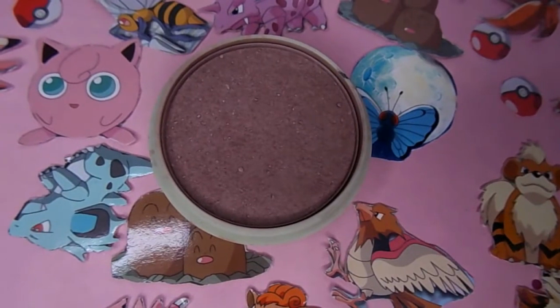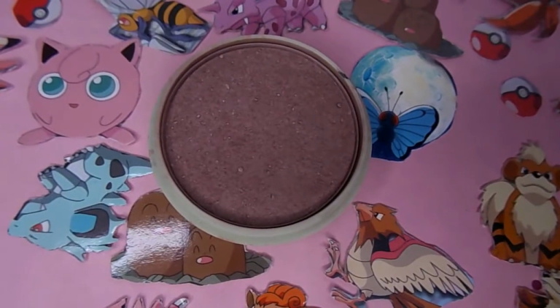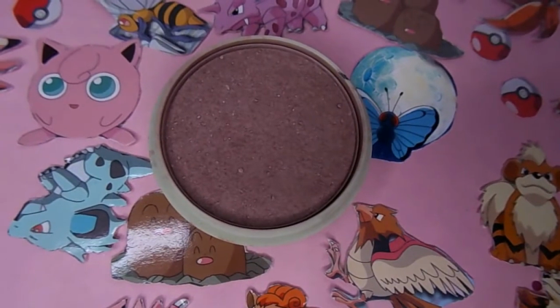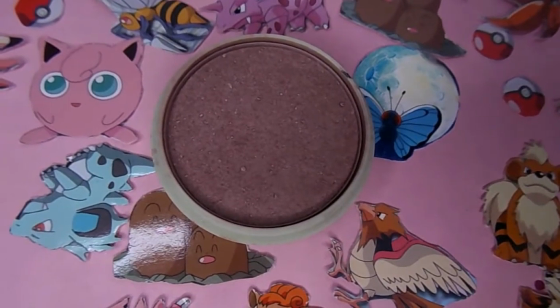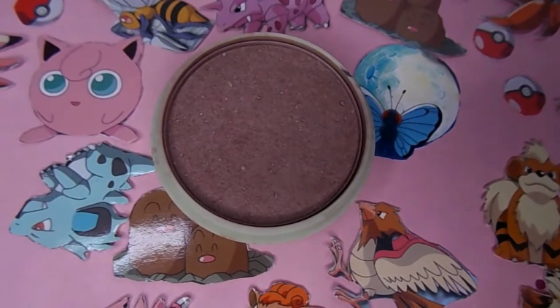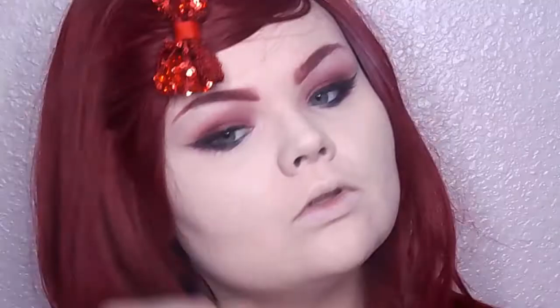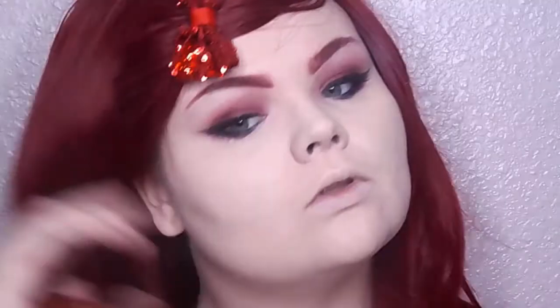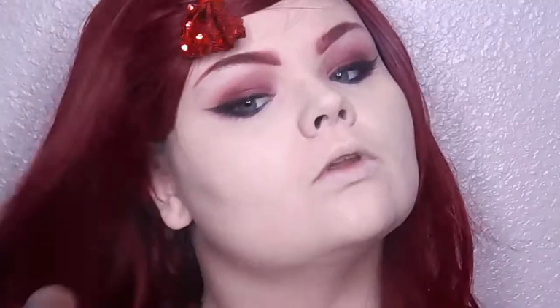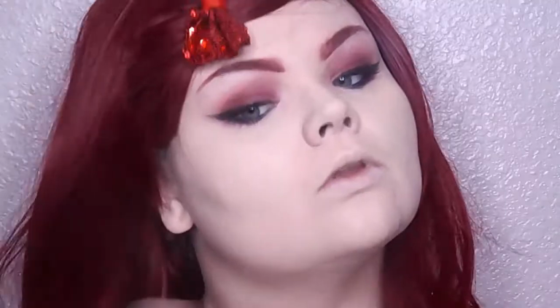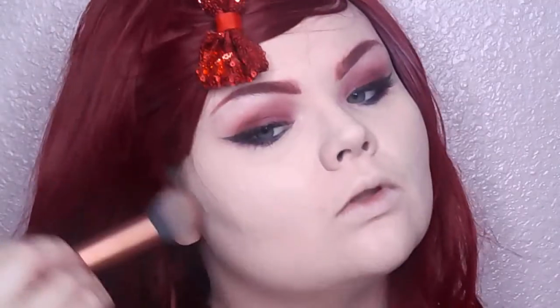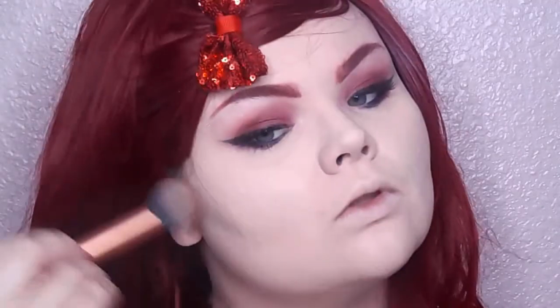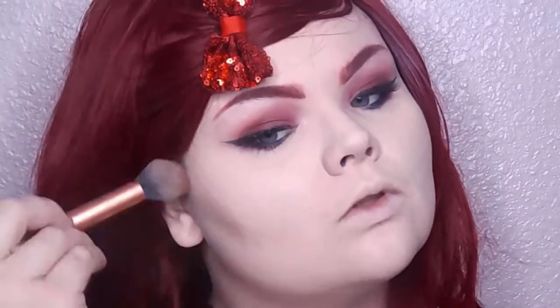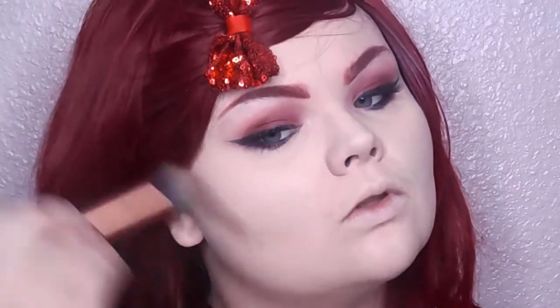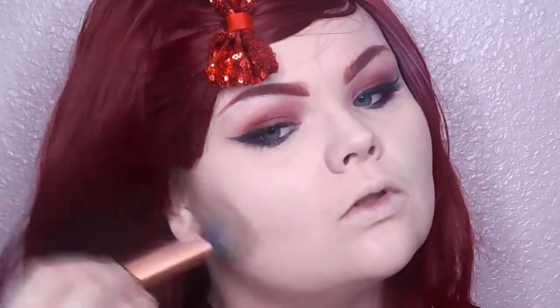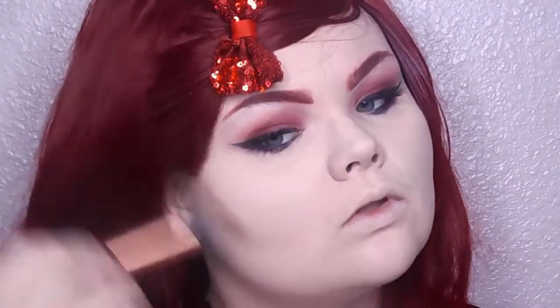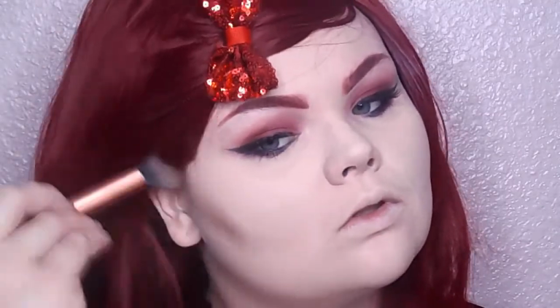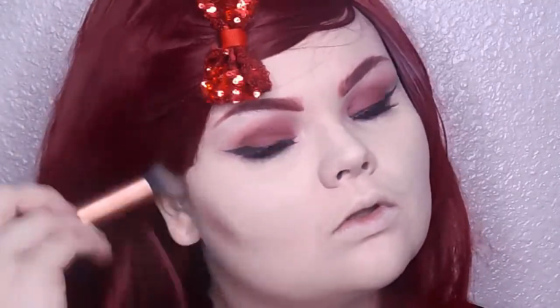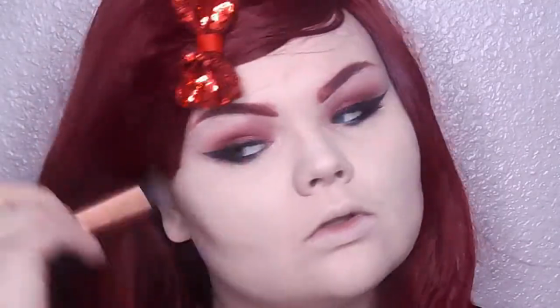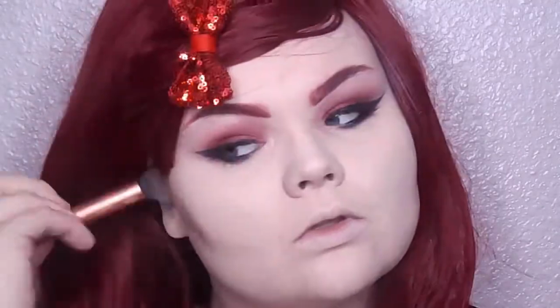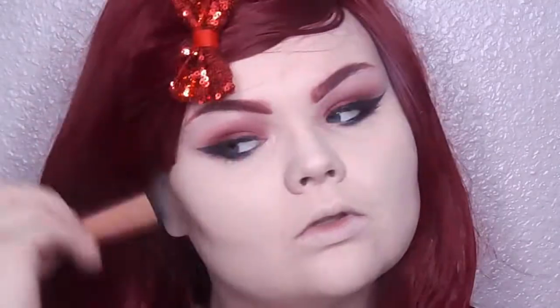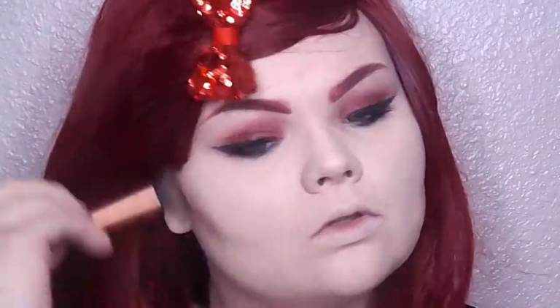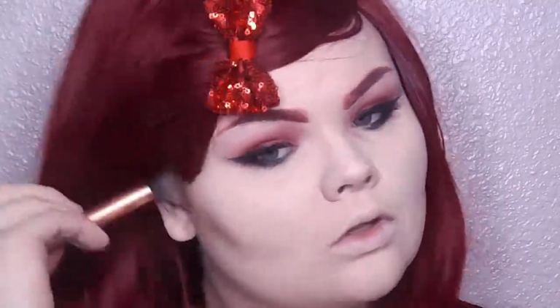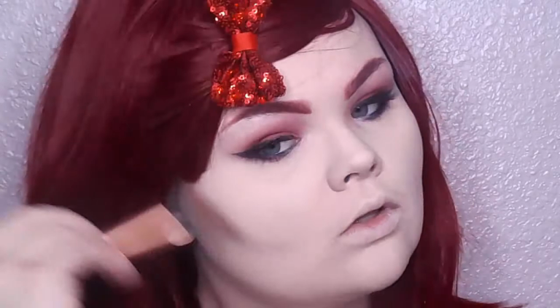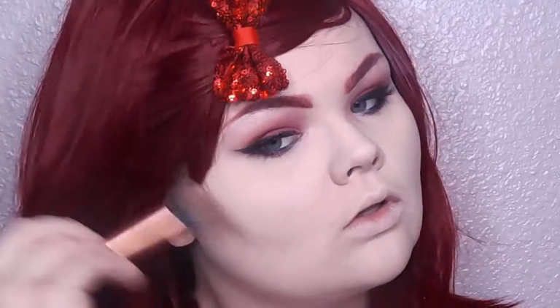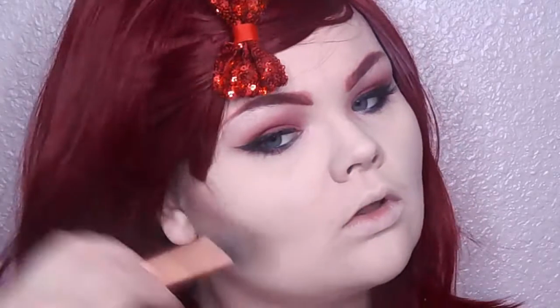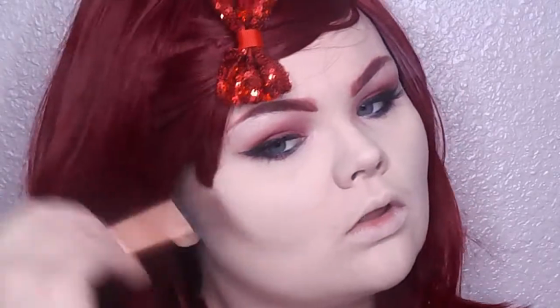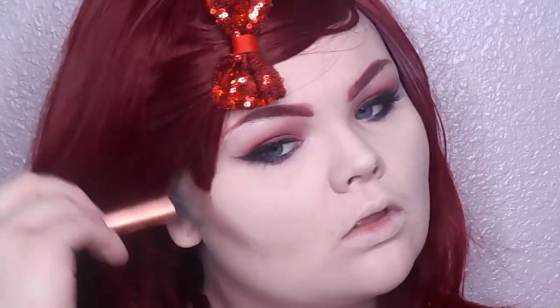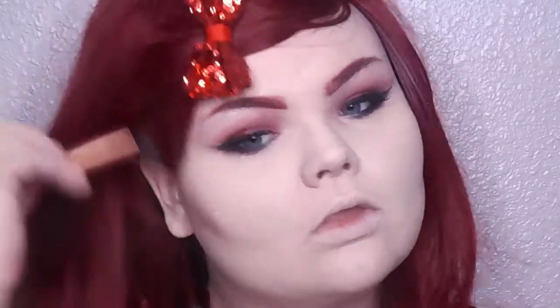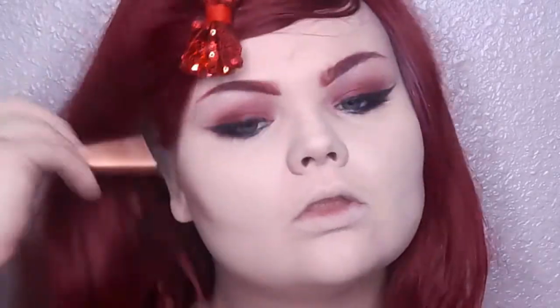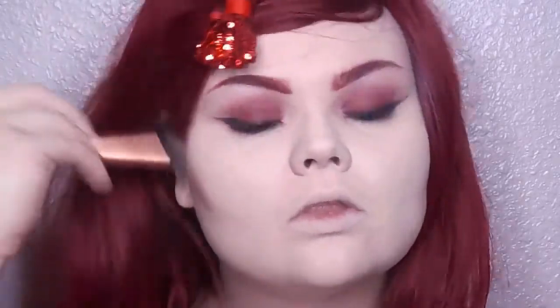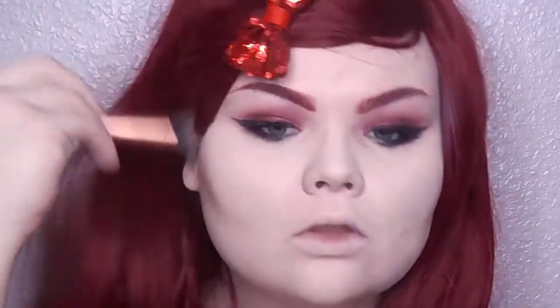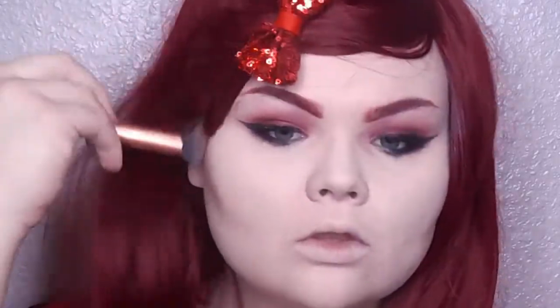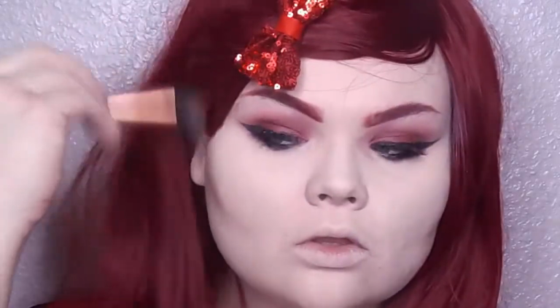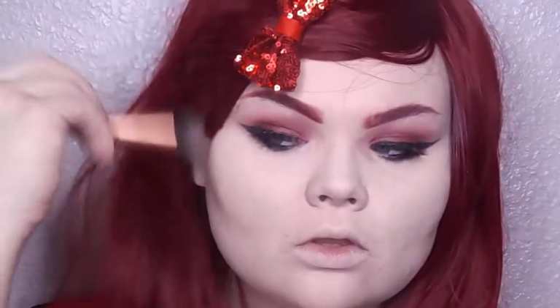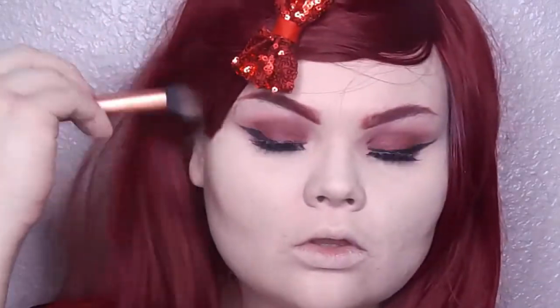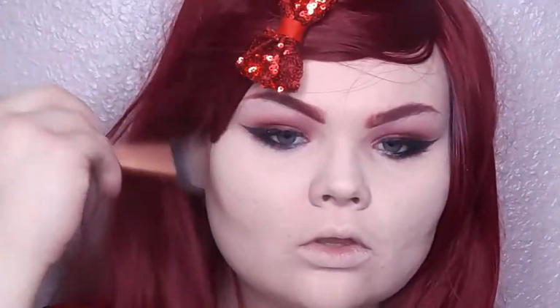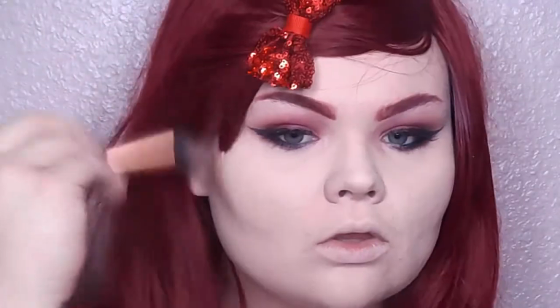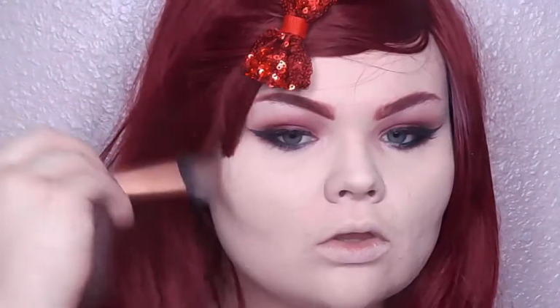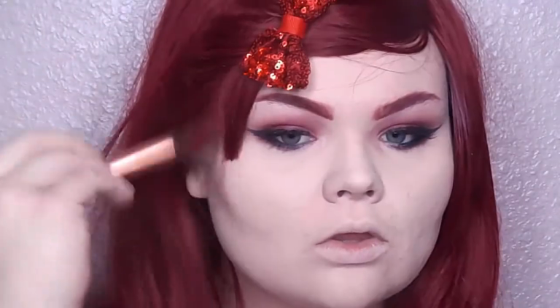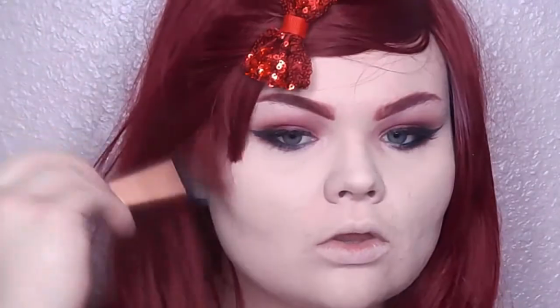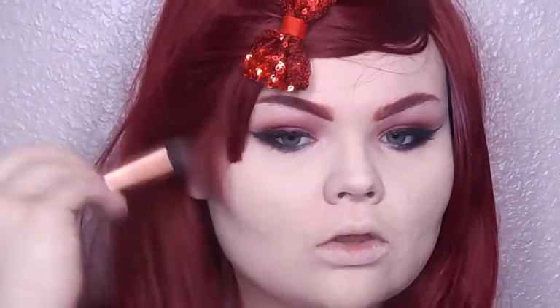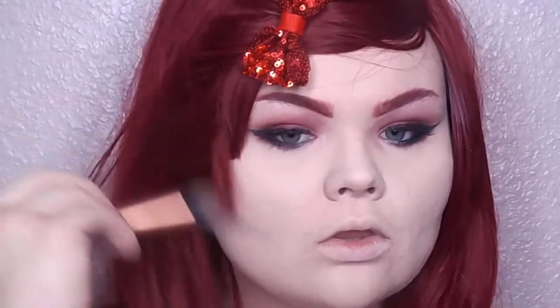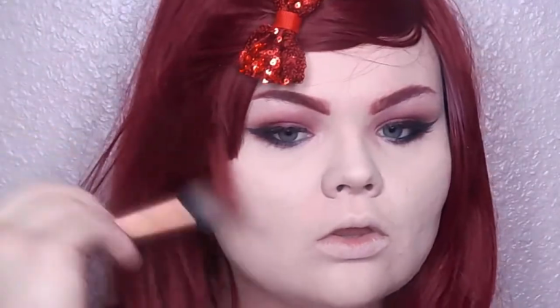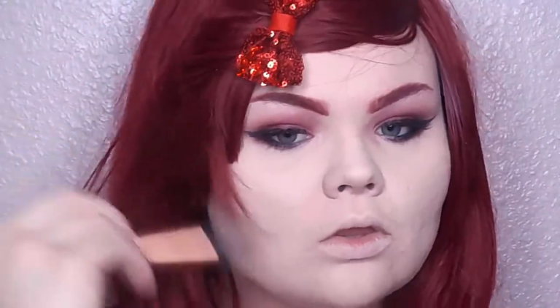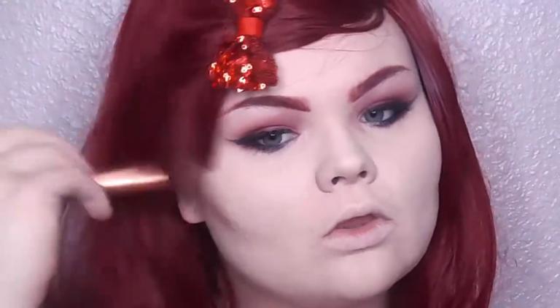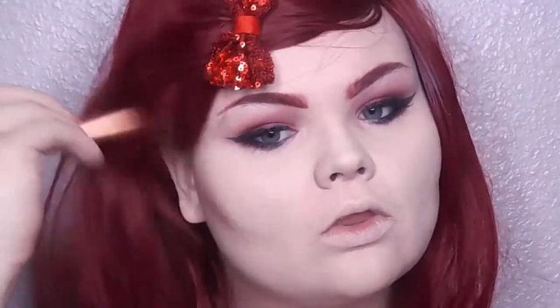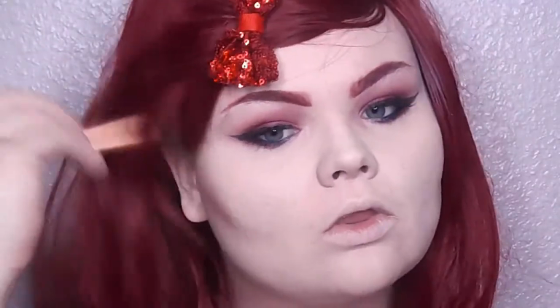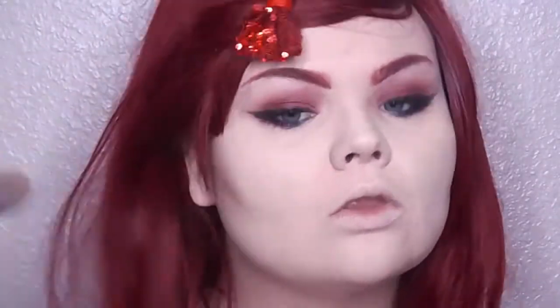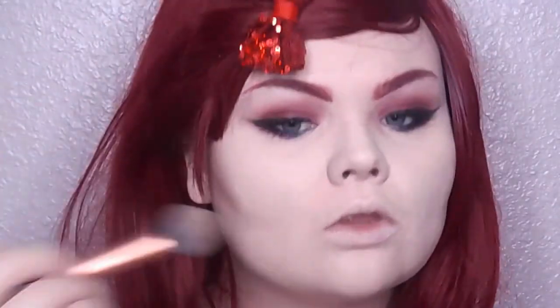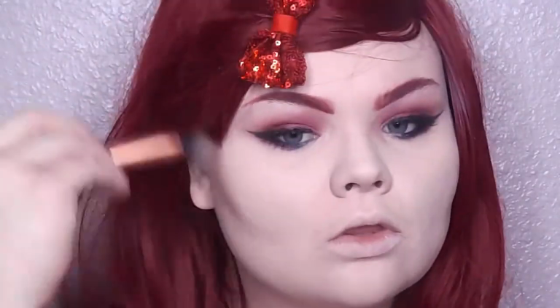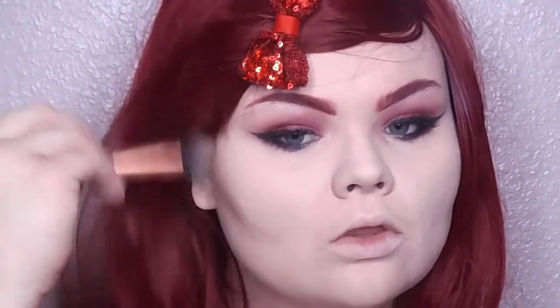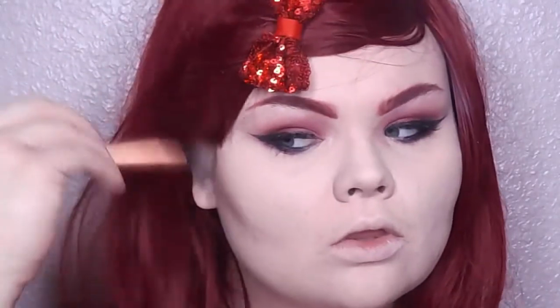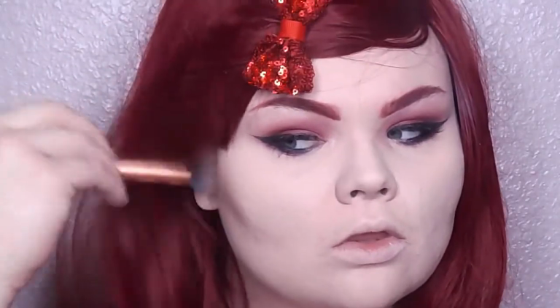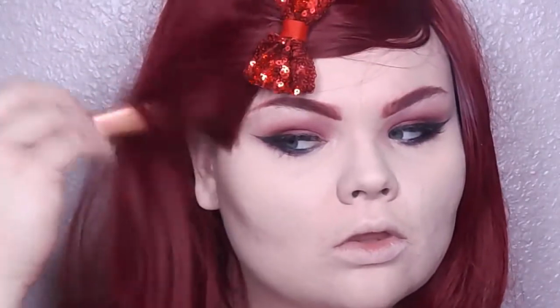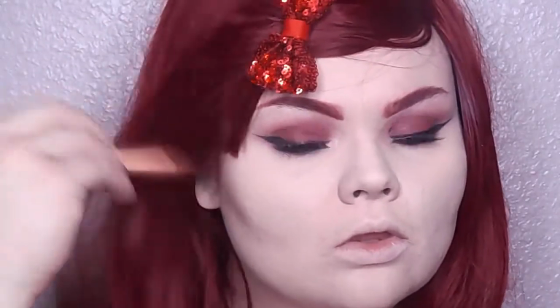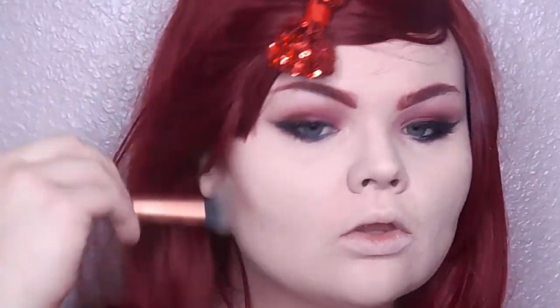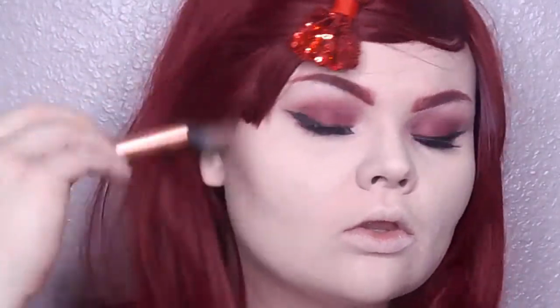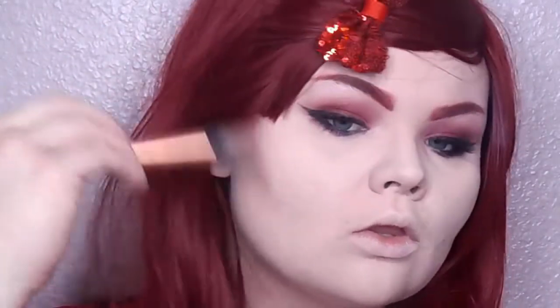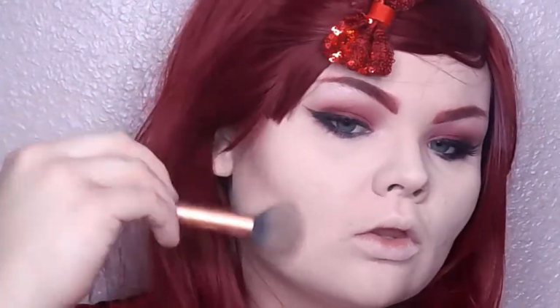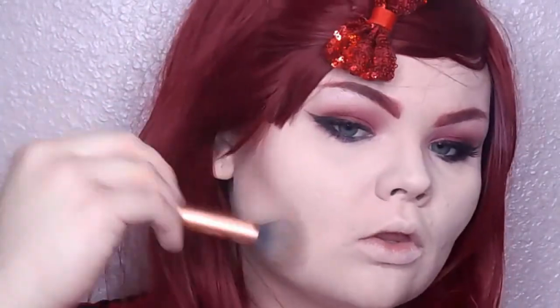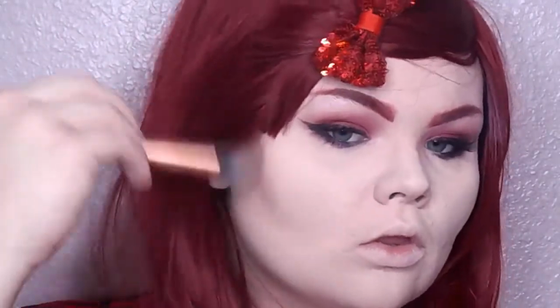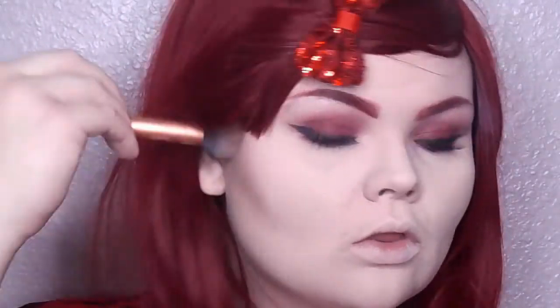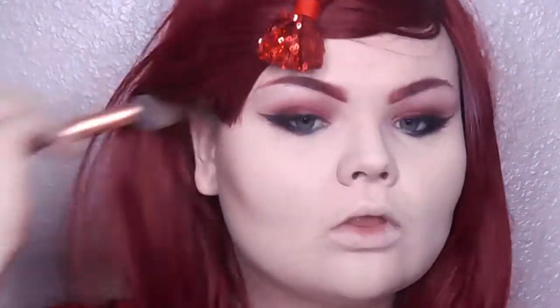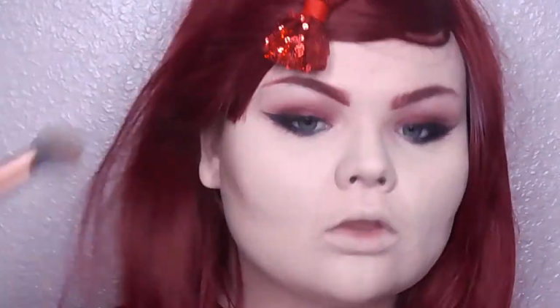To add some warmth to the face, take your bronzer and start applying this throughout the contours of your cheek, throughout your jawline and your forehead.